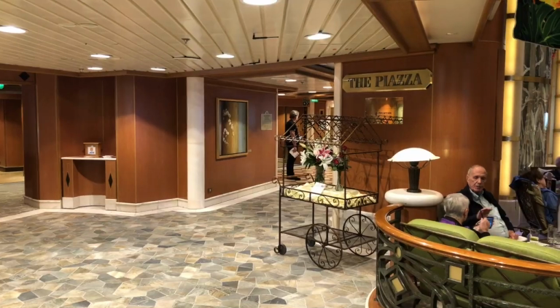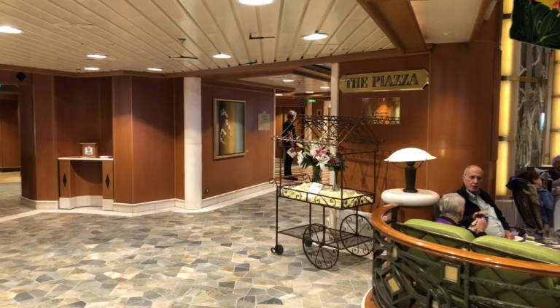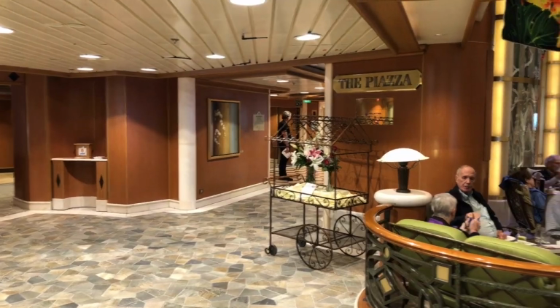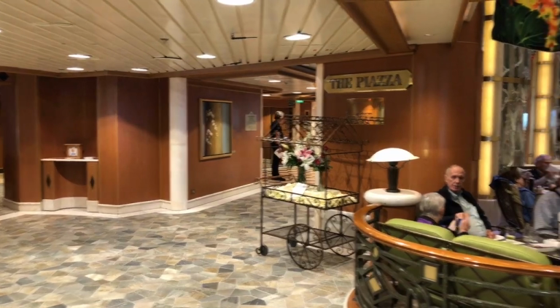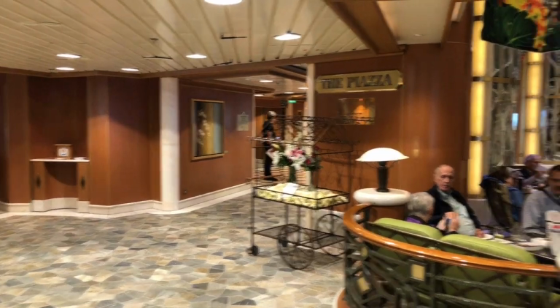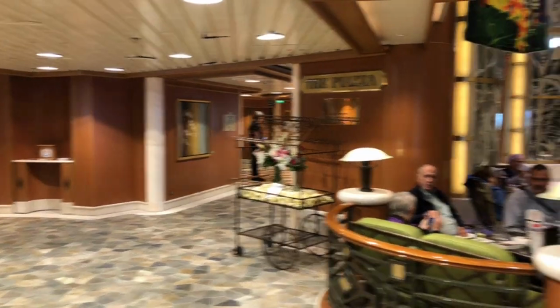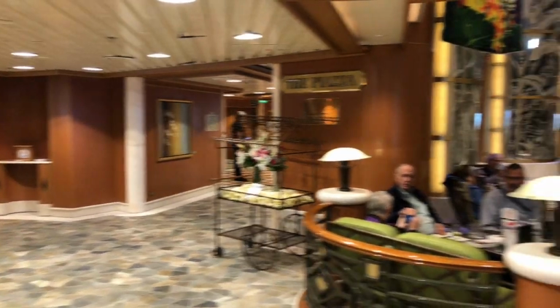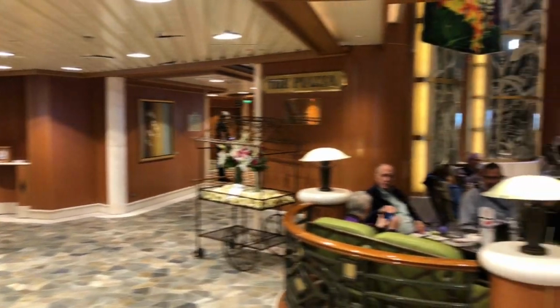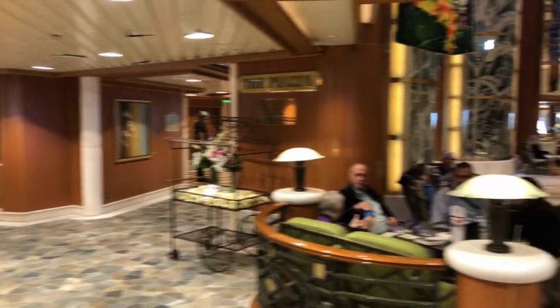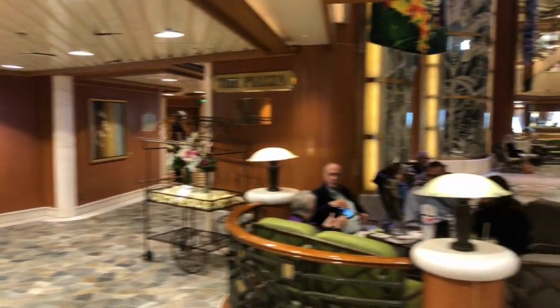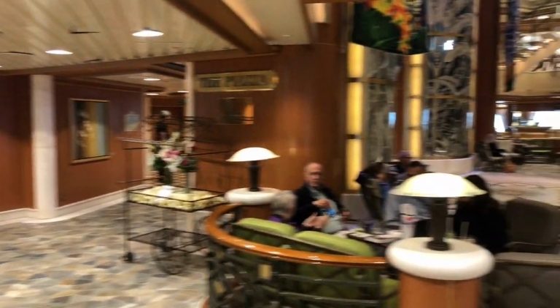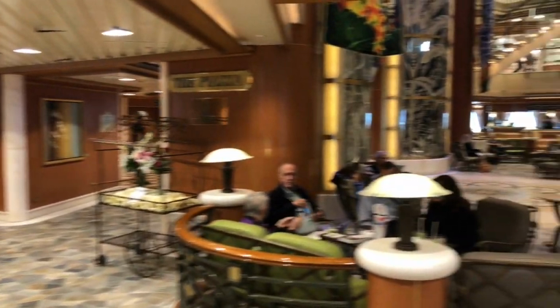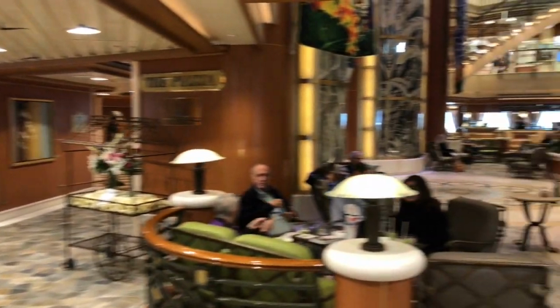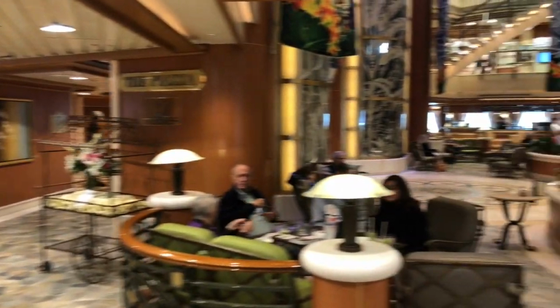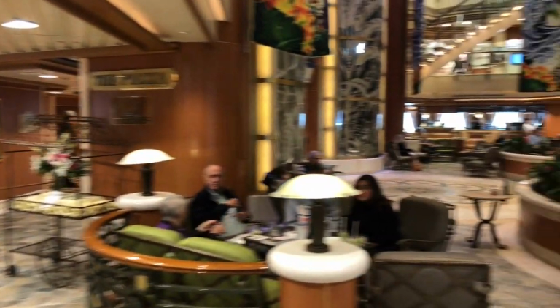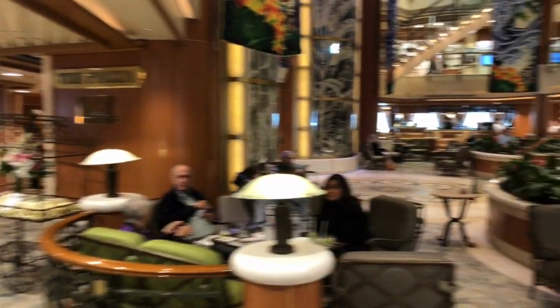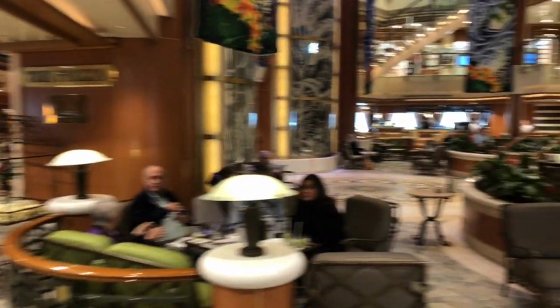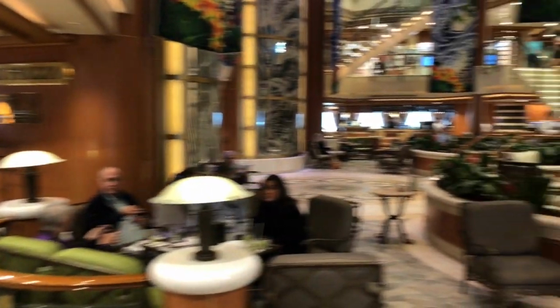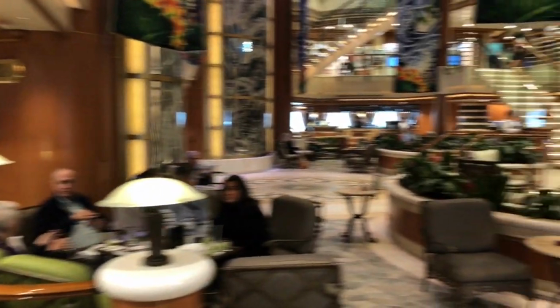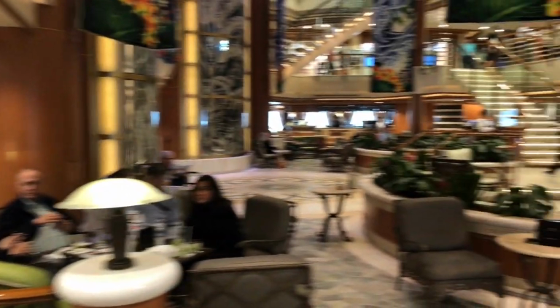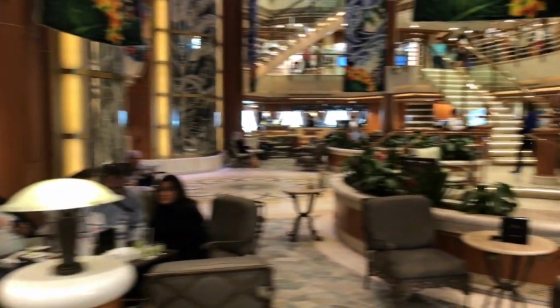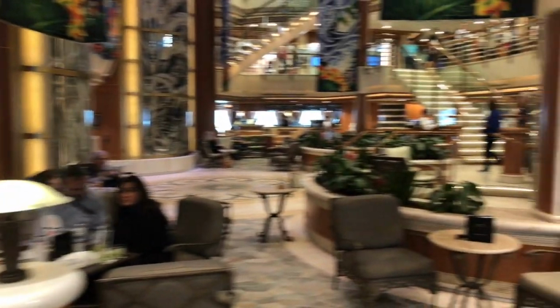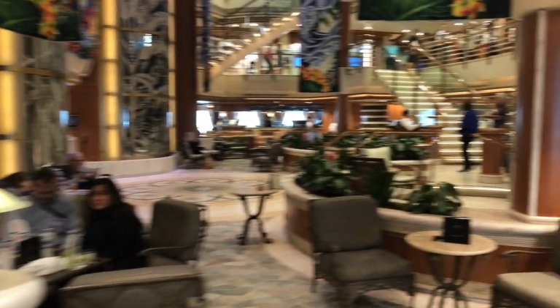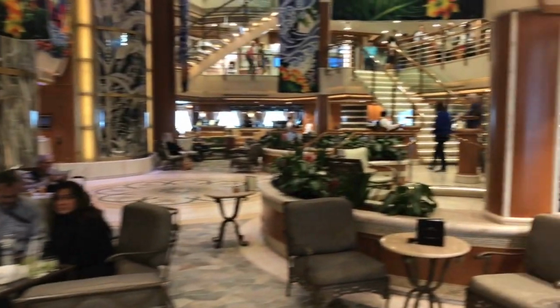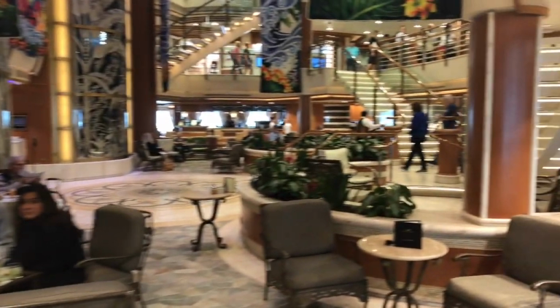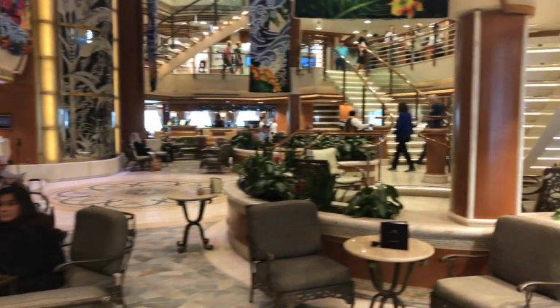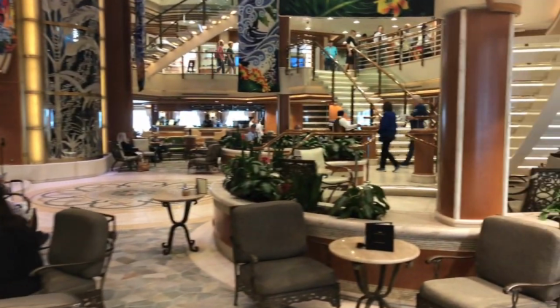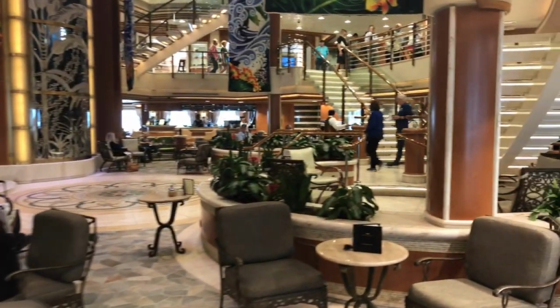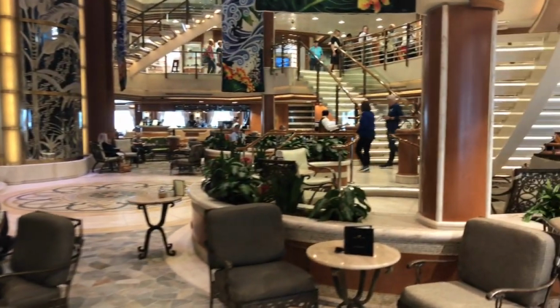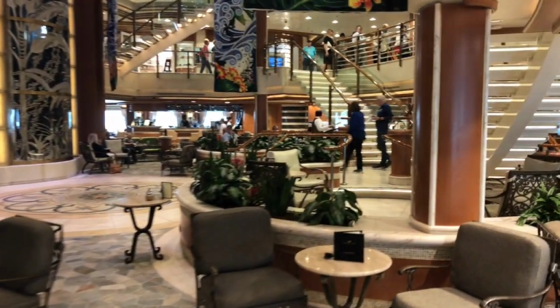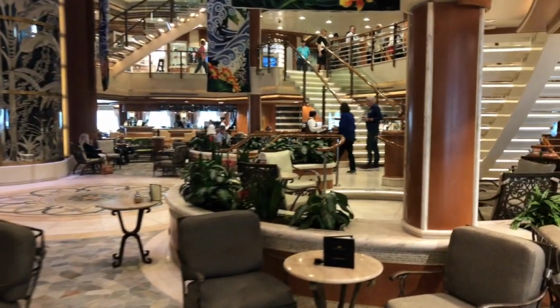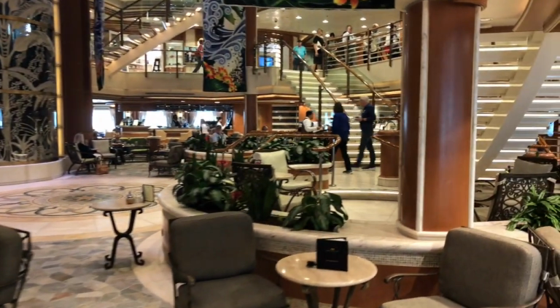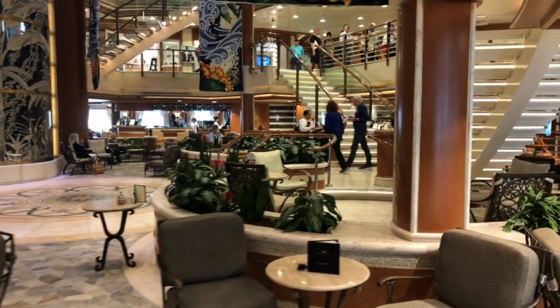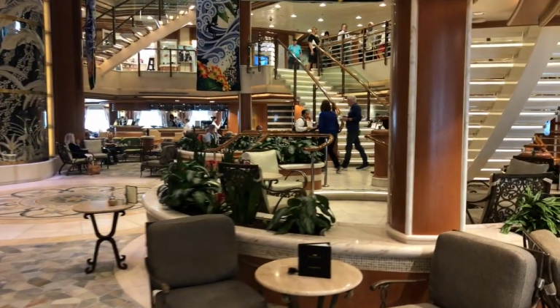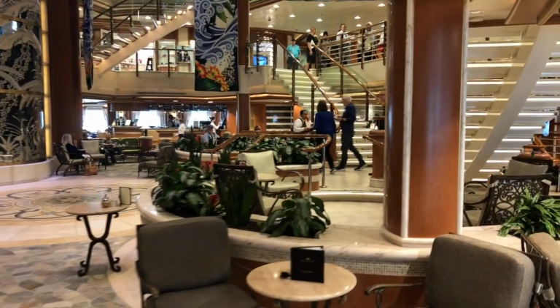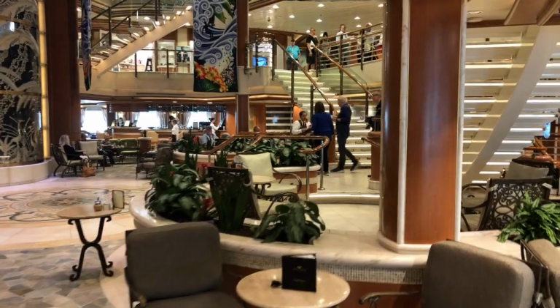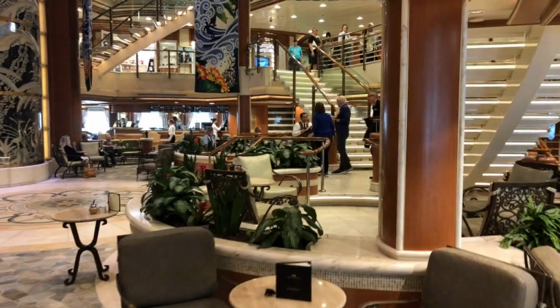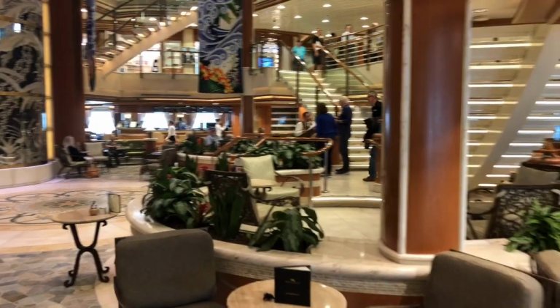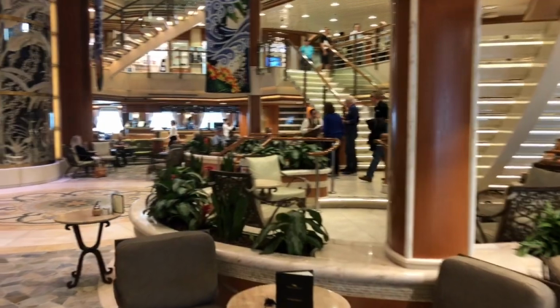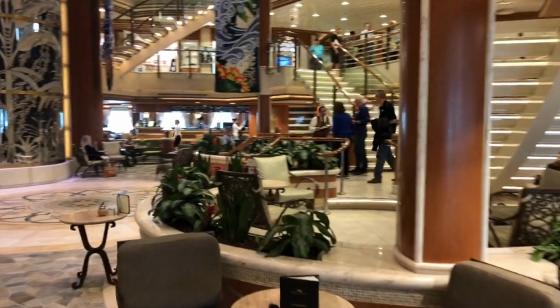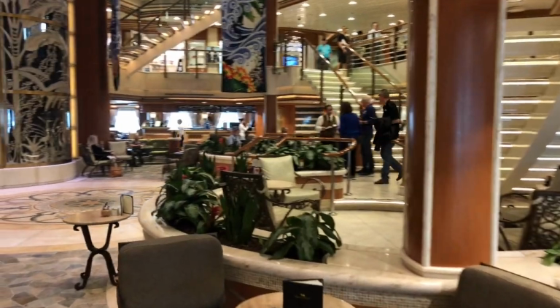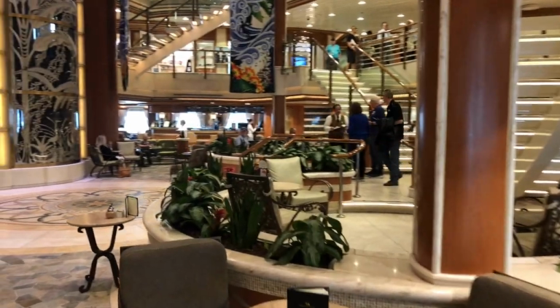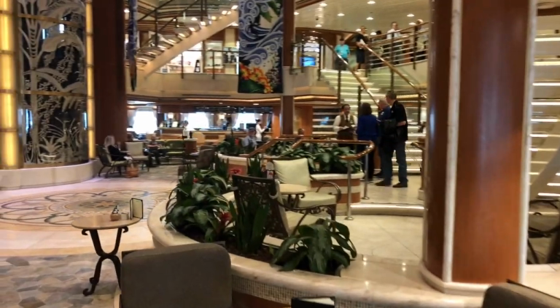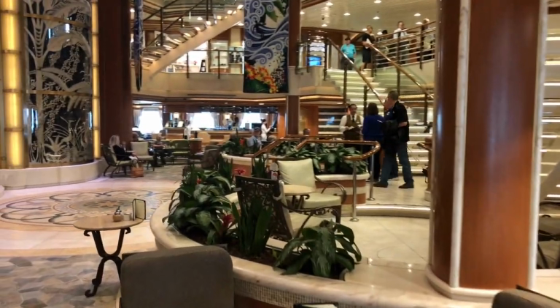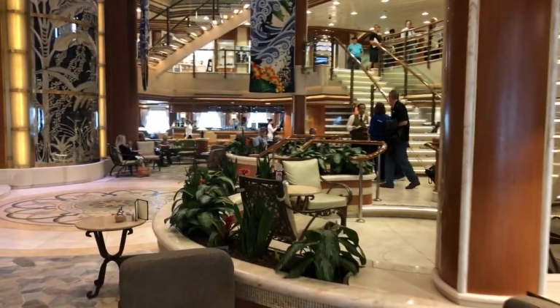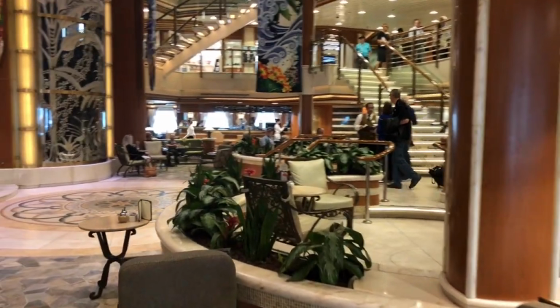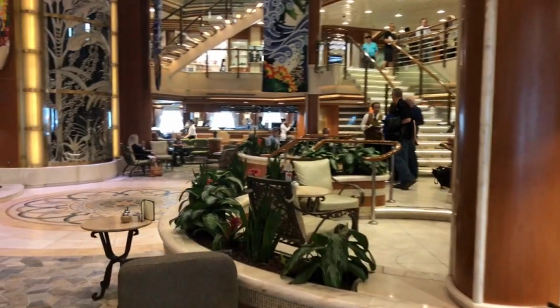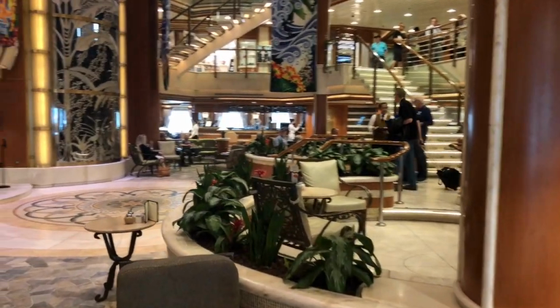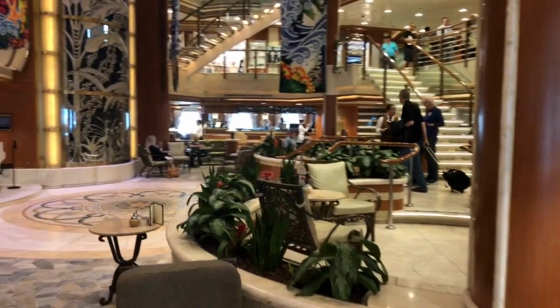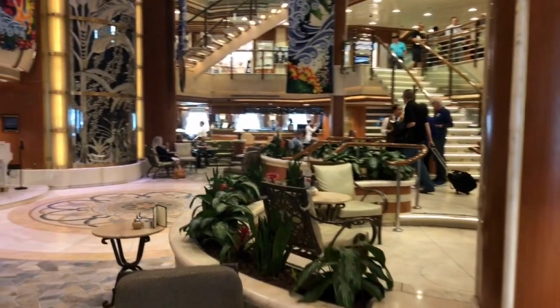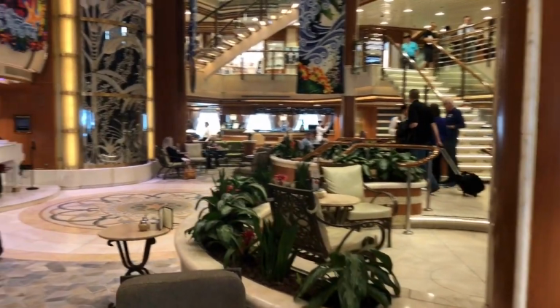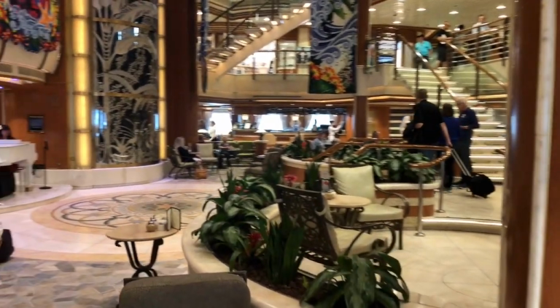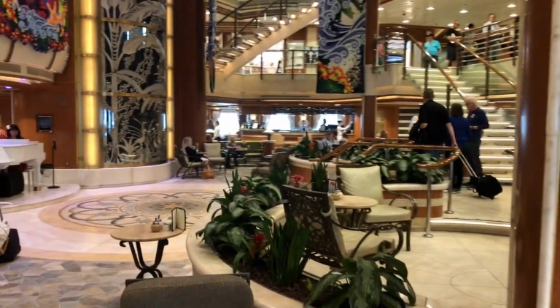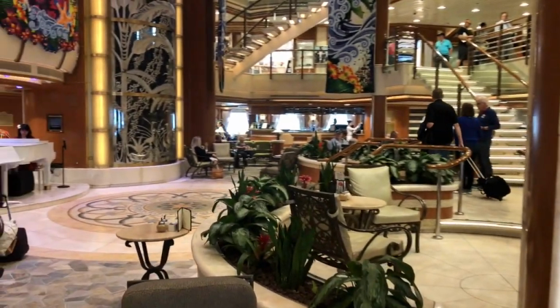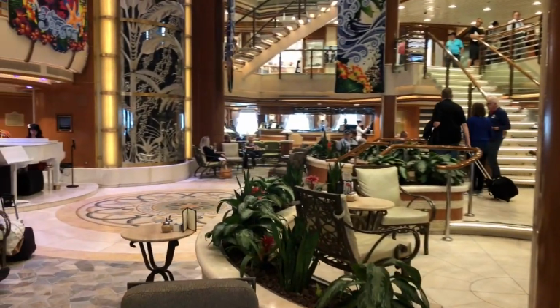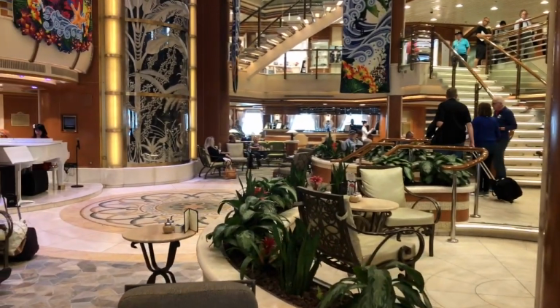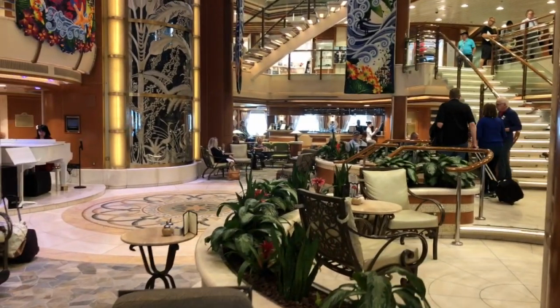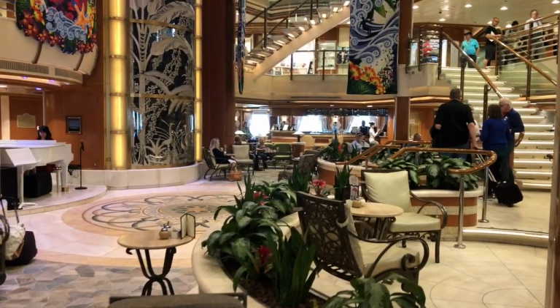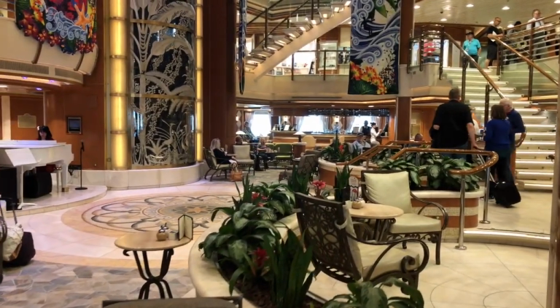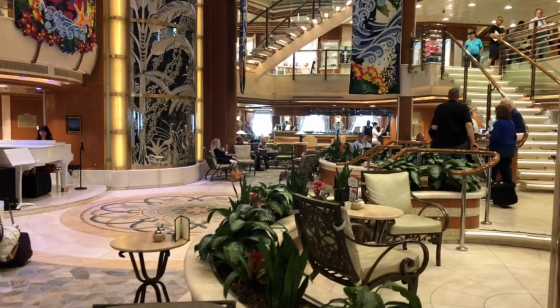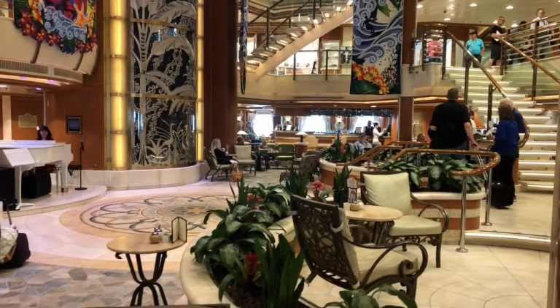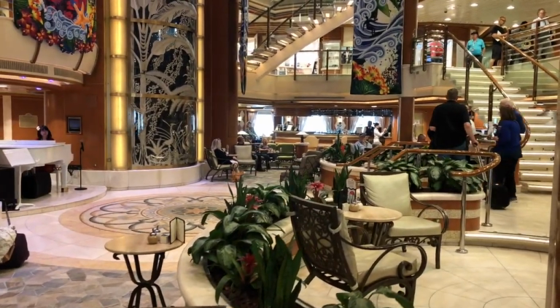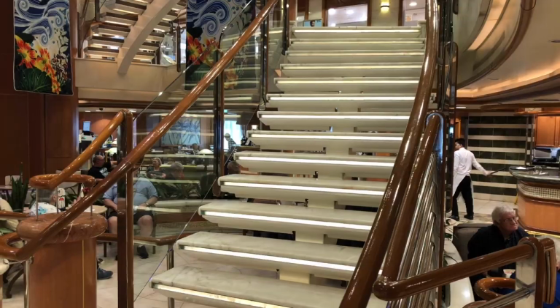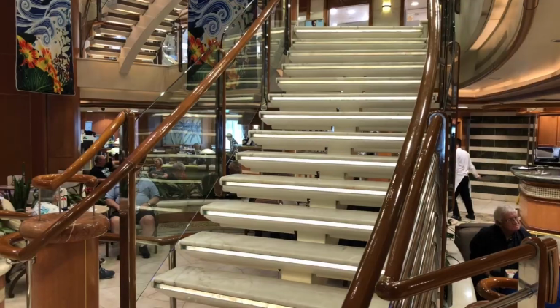Here we head down to Deck 5, the Plaza Deck. This is the Piazza, located within the atrium, which features live music.